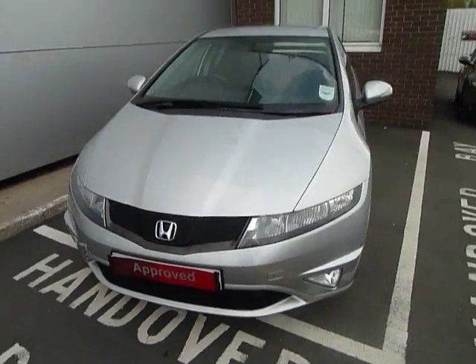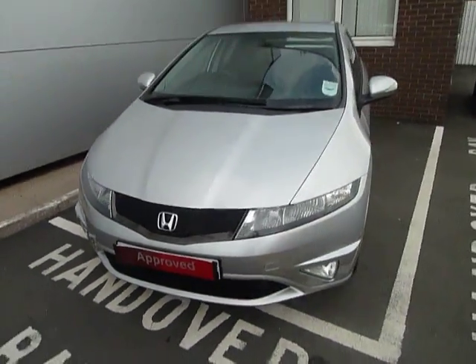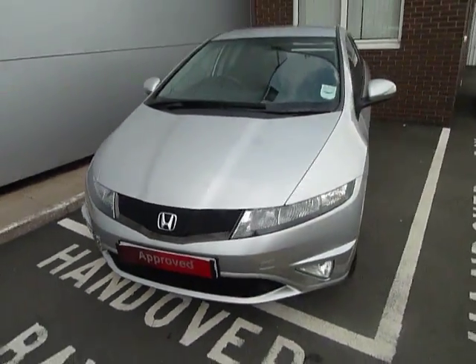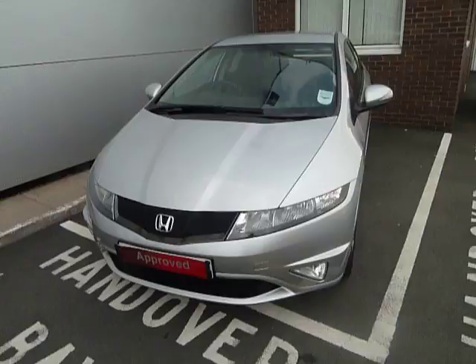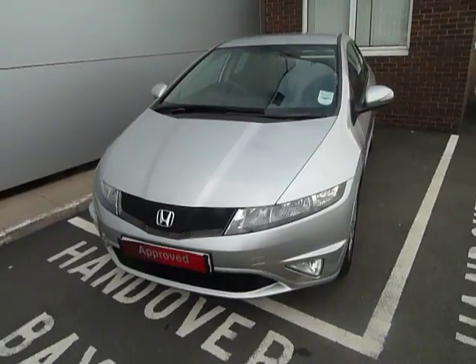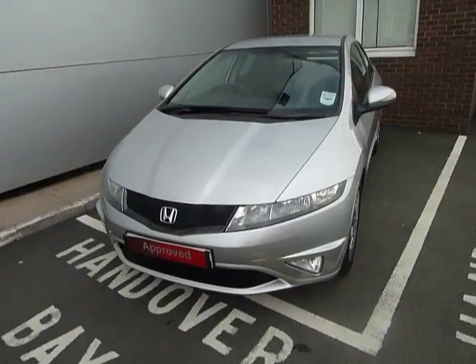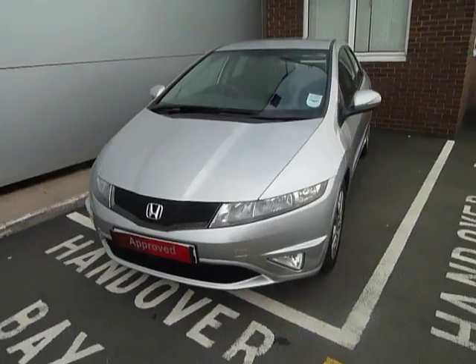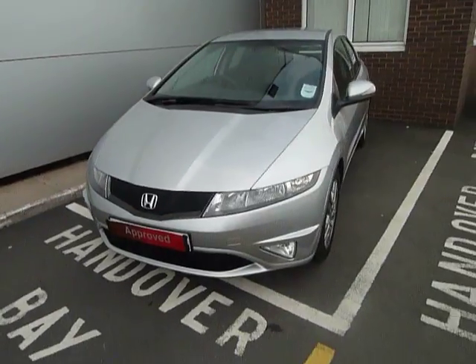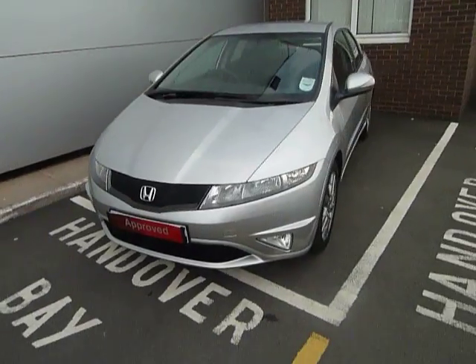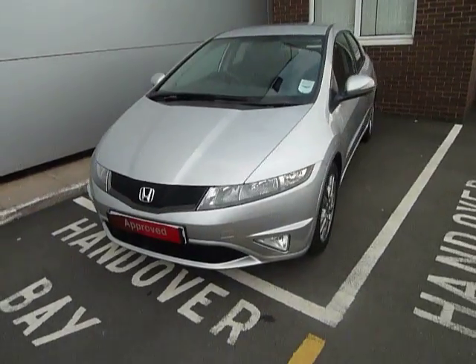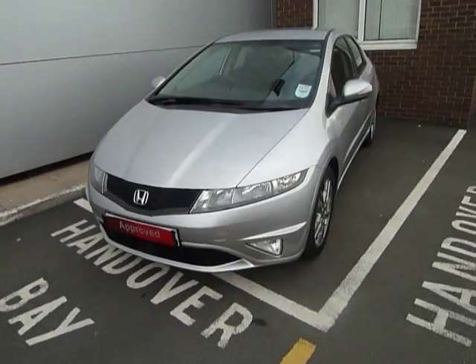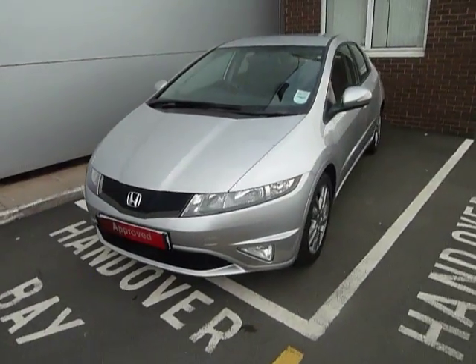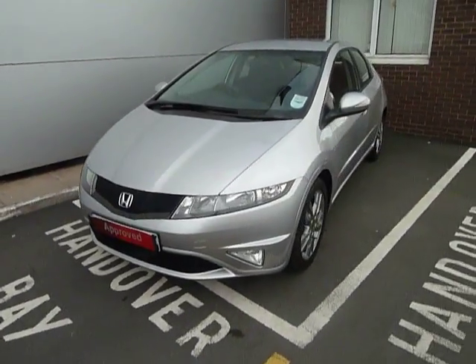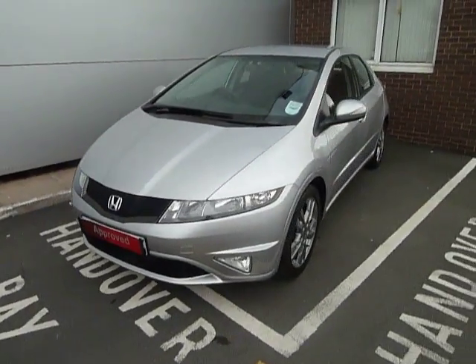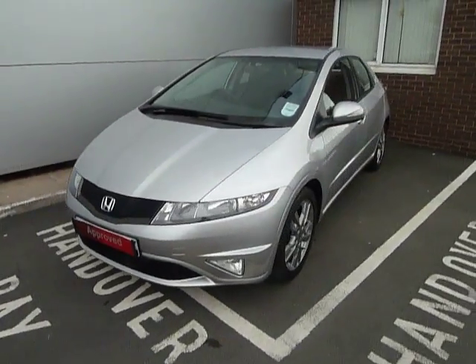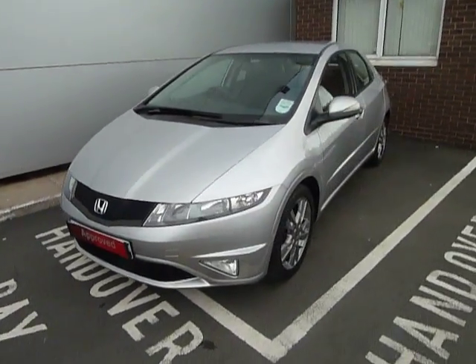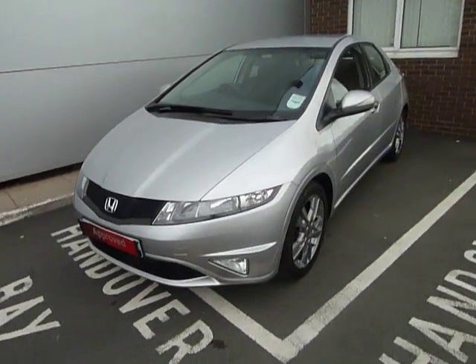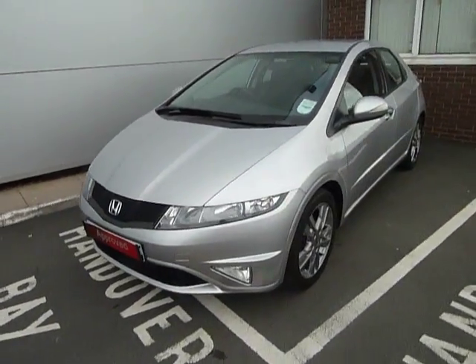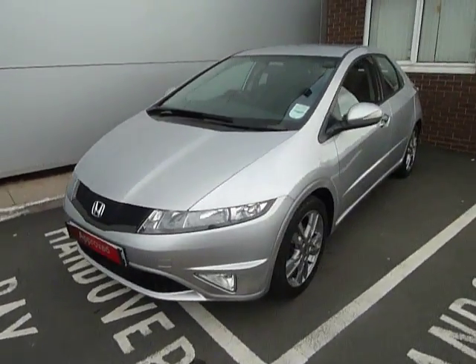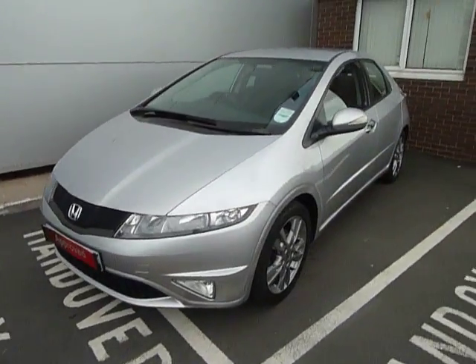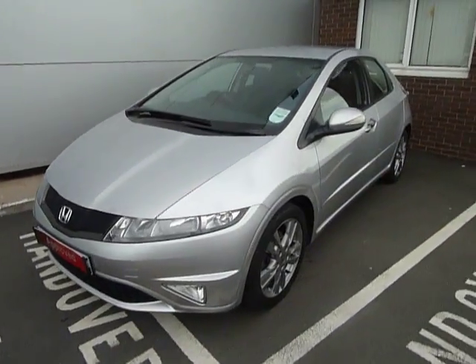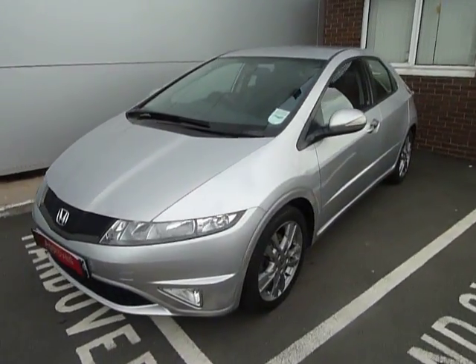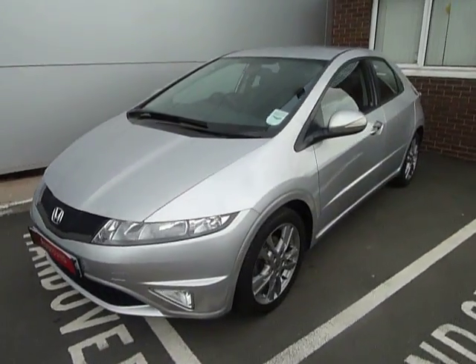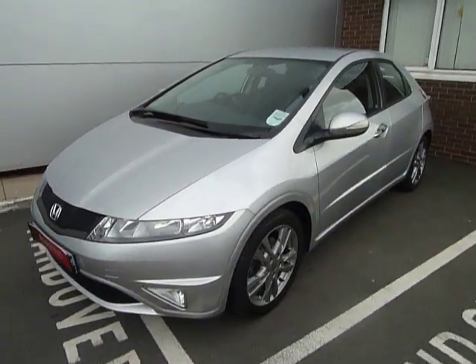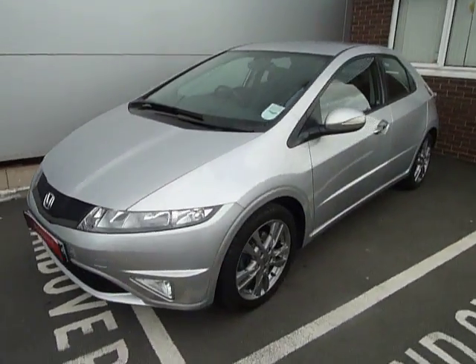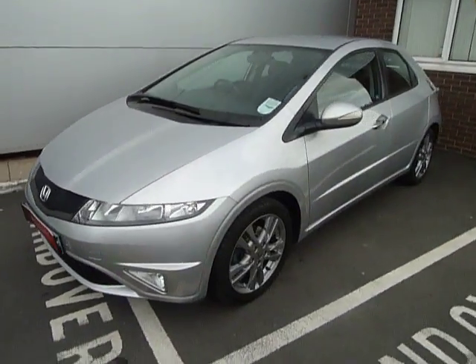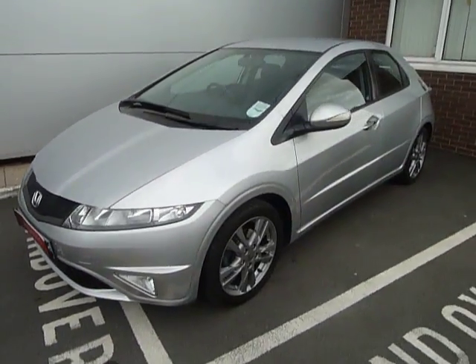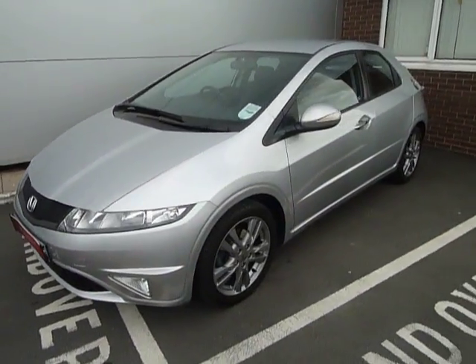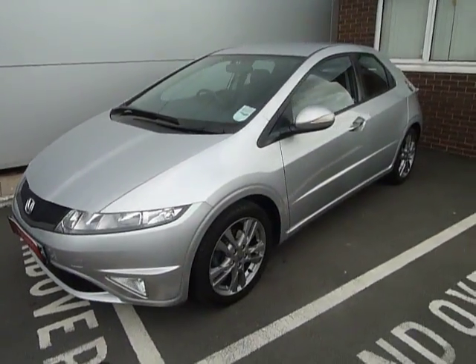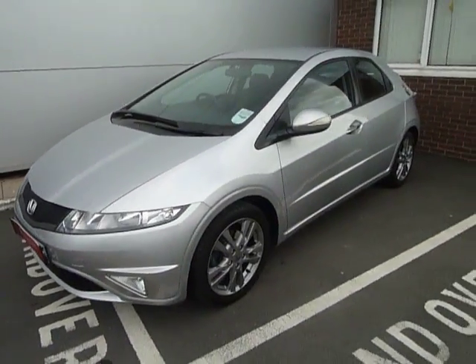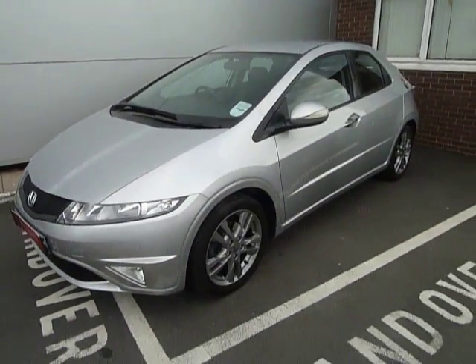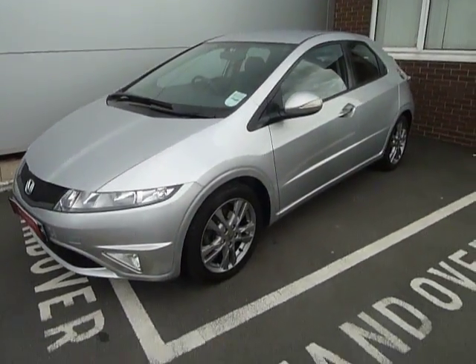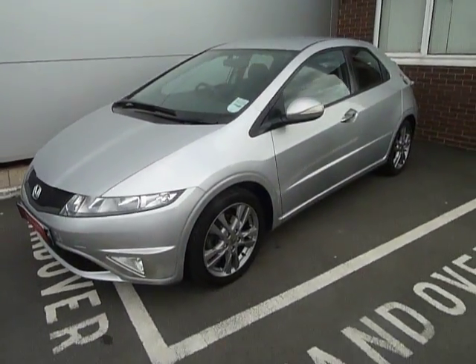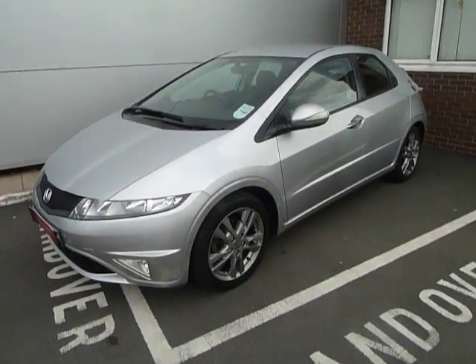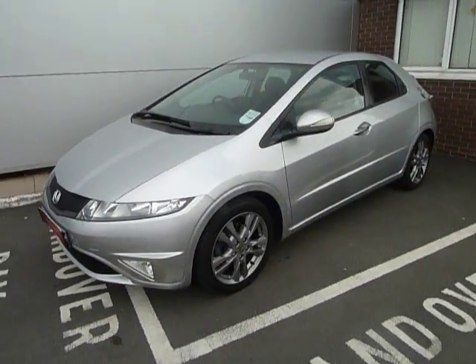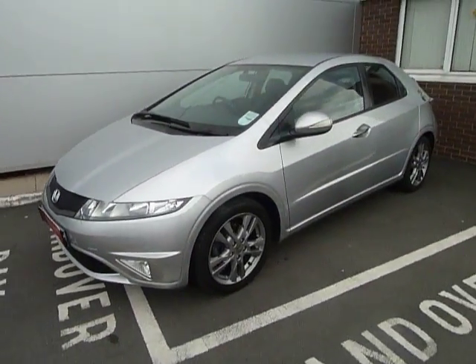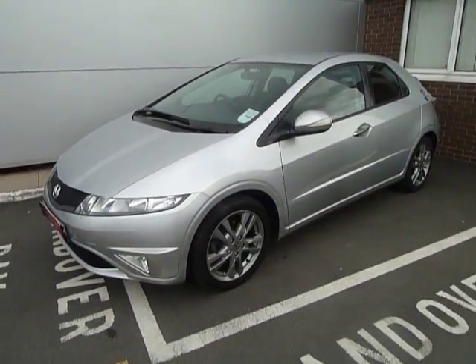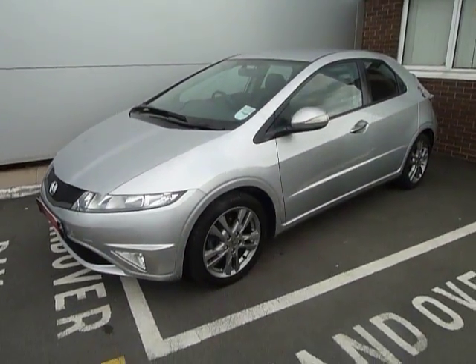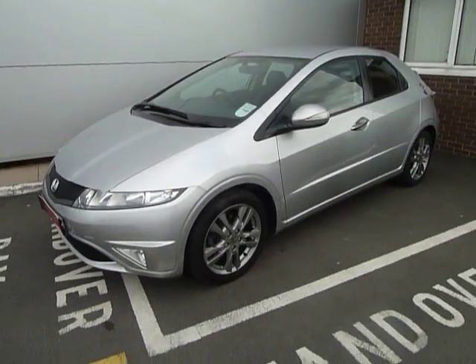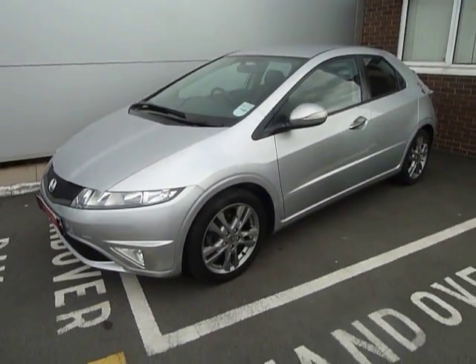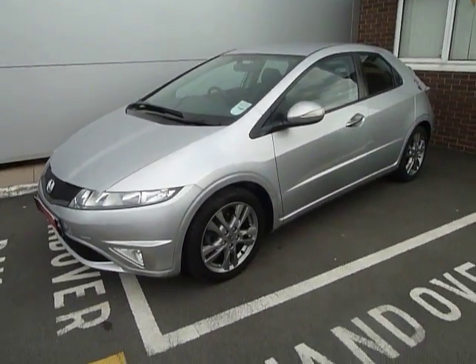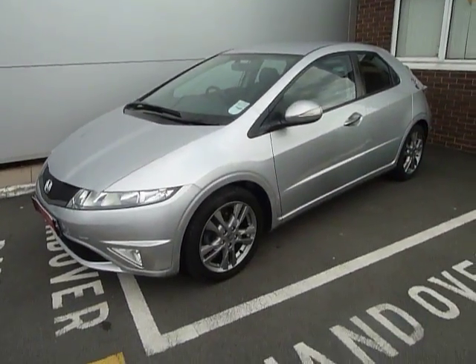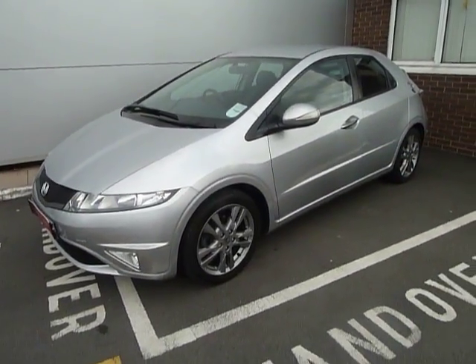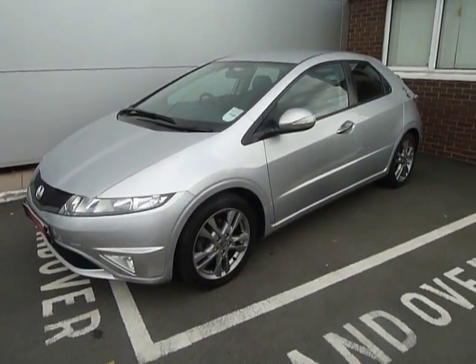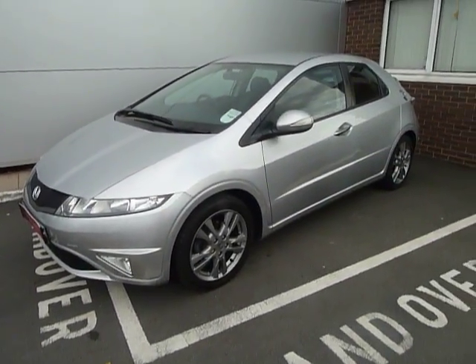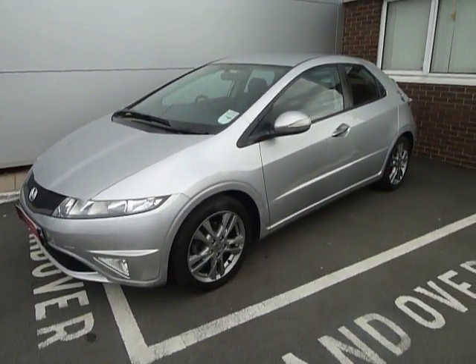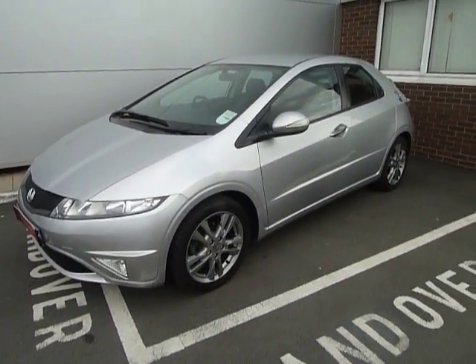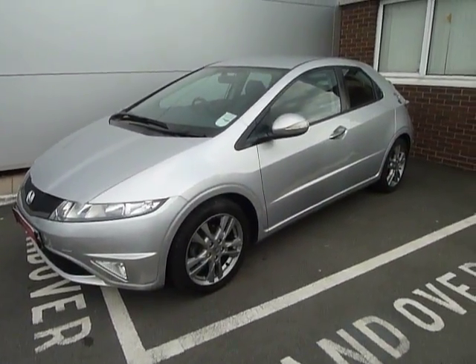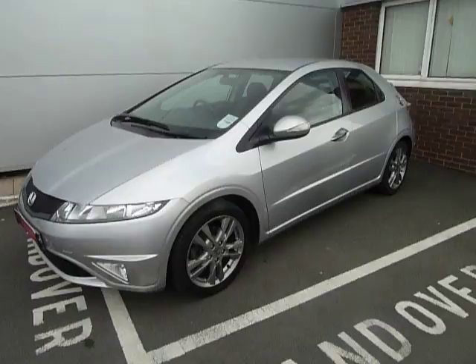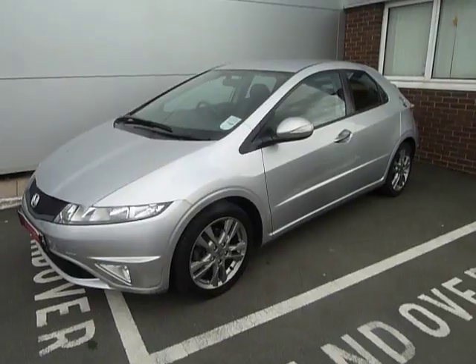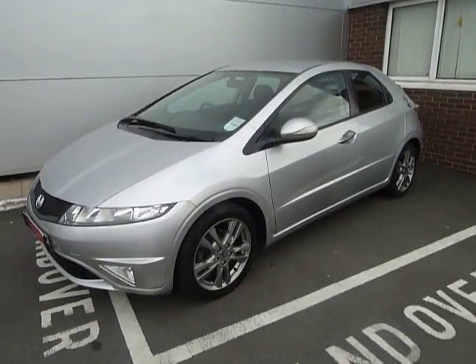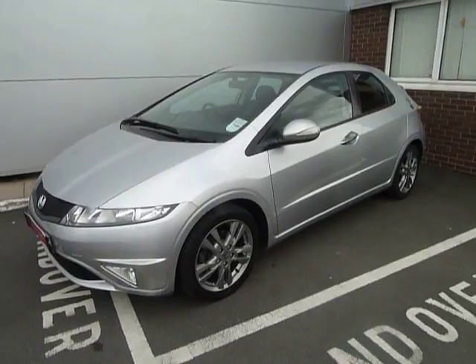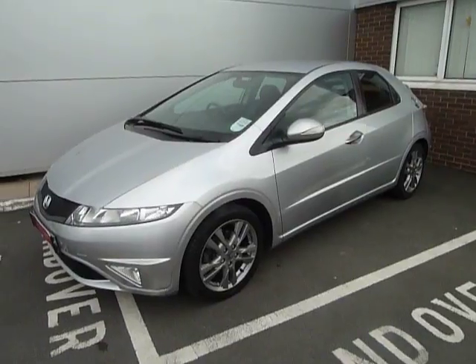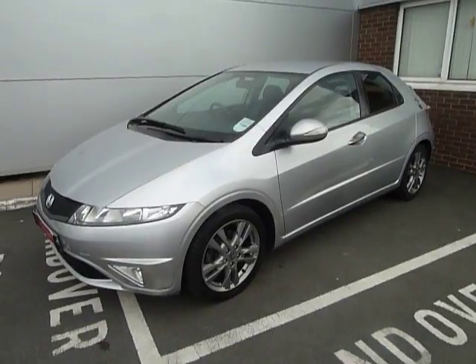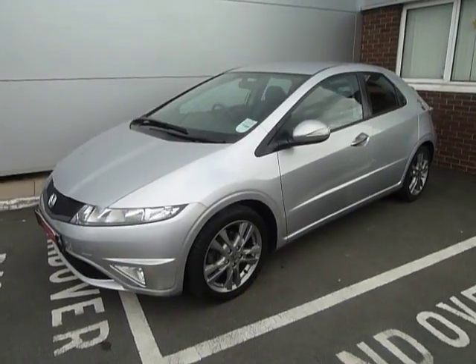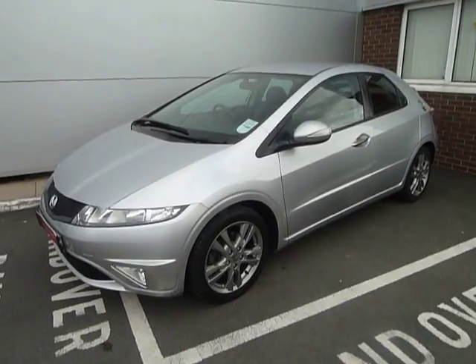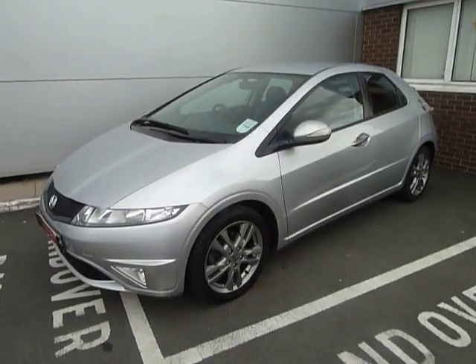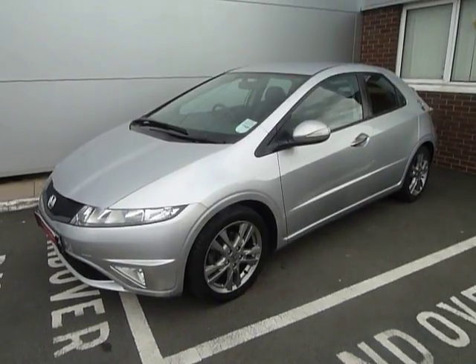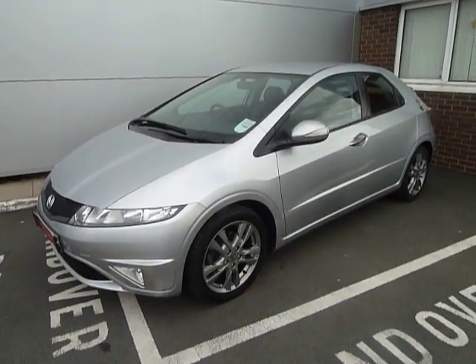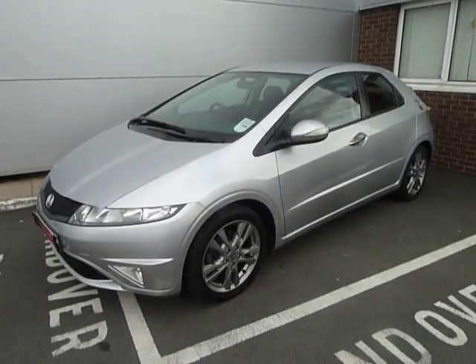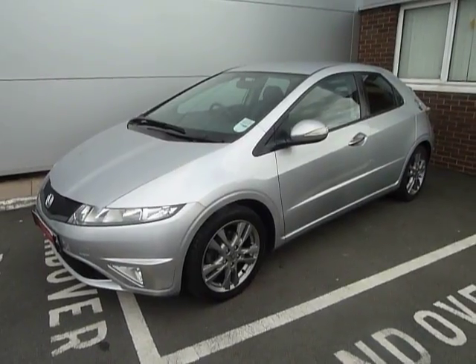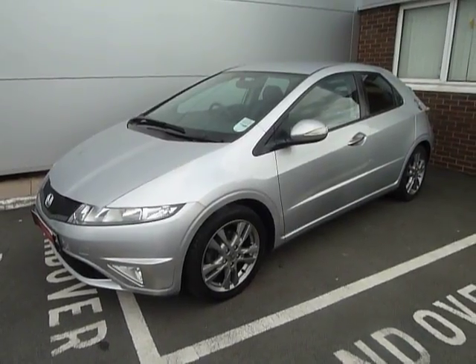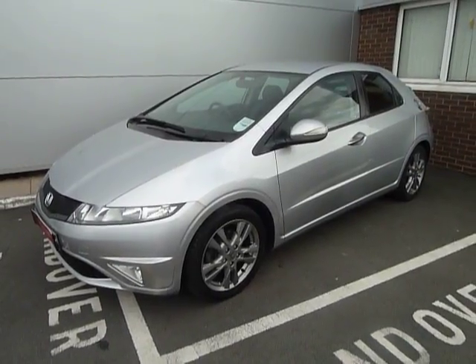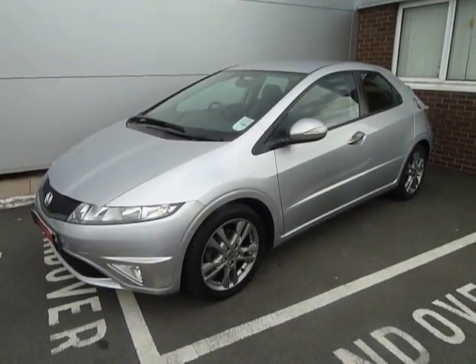If you'd like any more information and would like to arrange a test drive in this Honda Civic, please call myself Andy or my colleague.